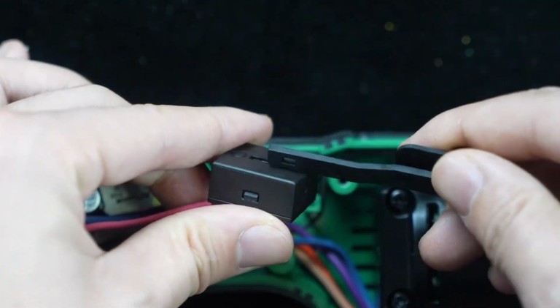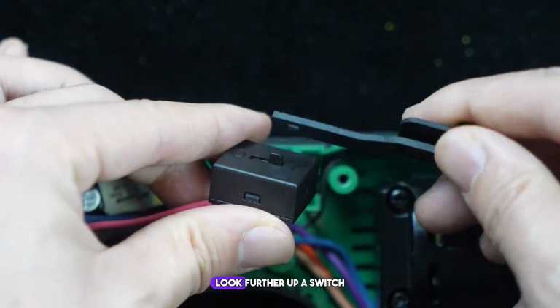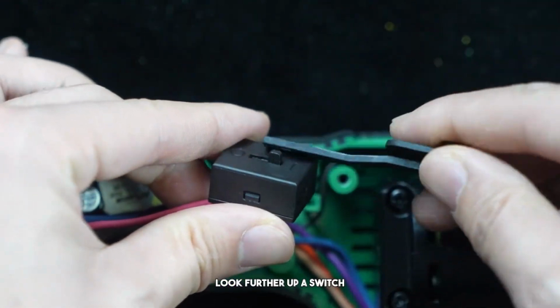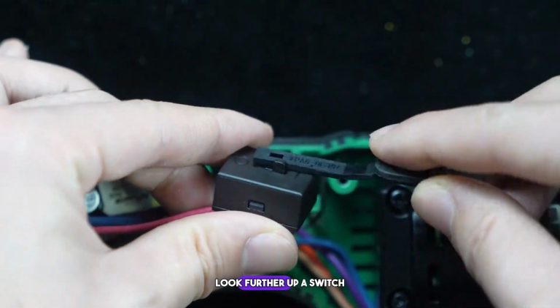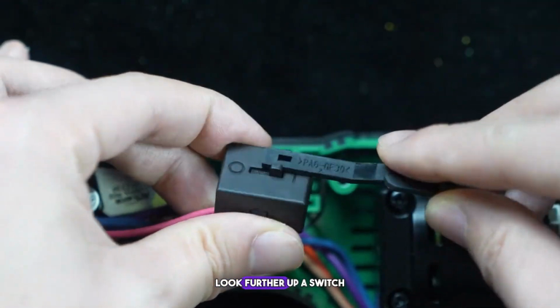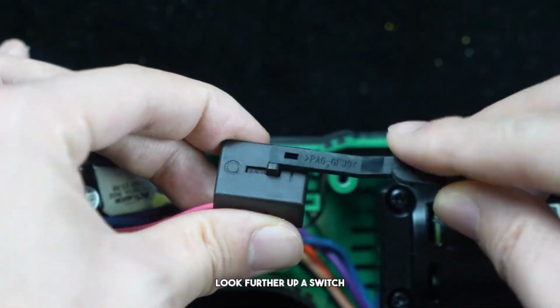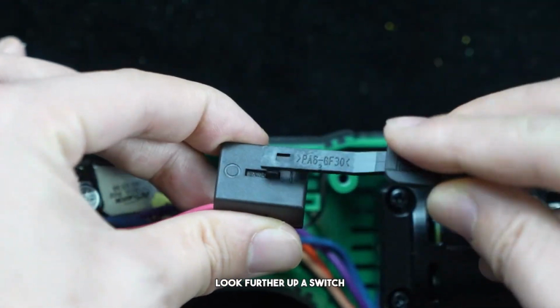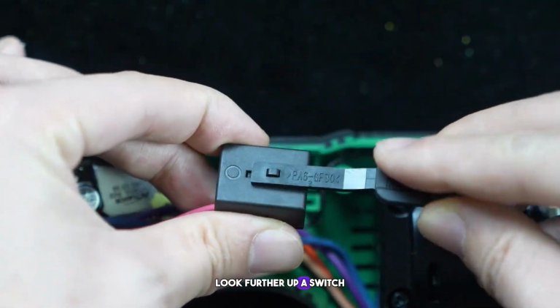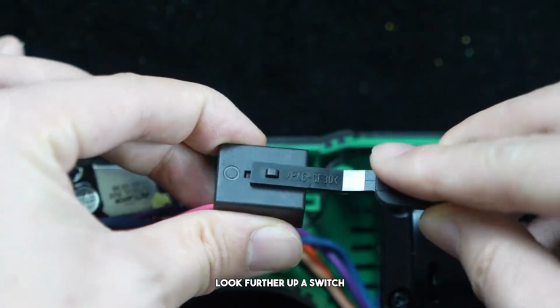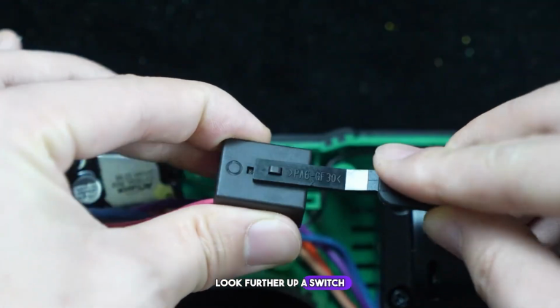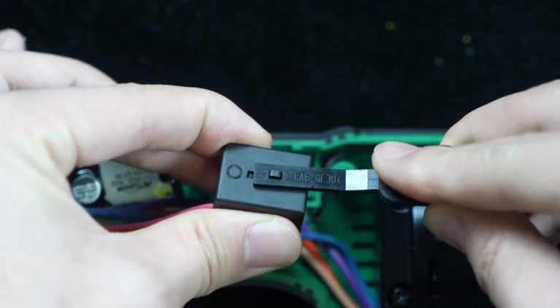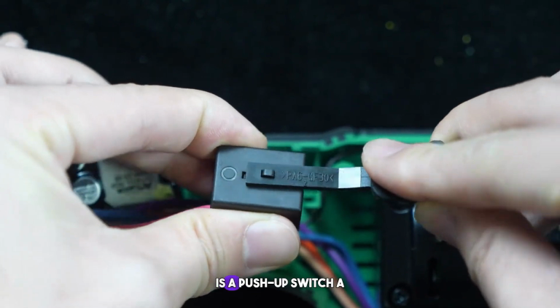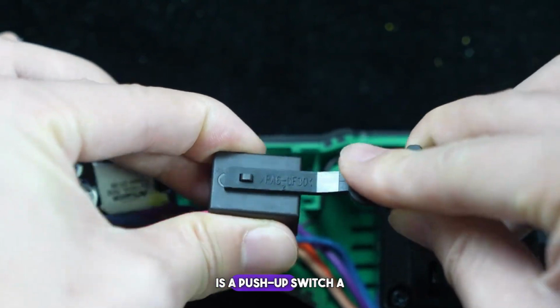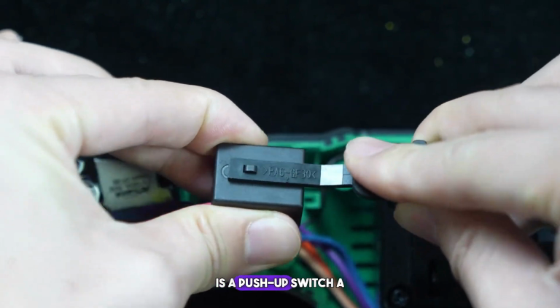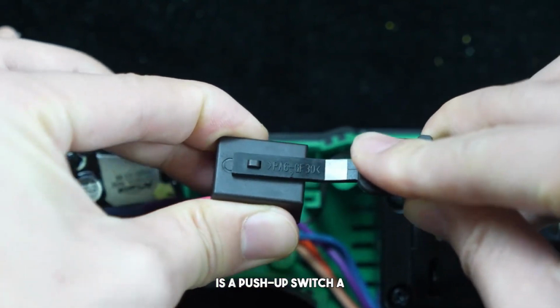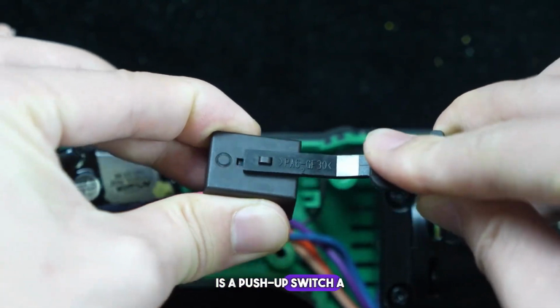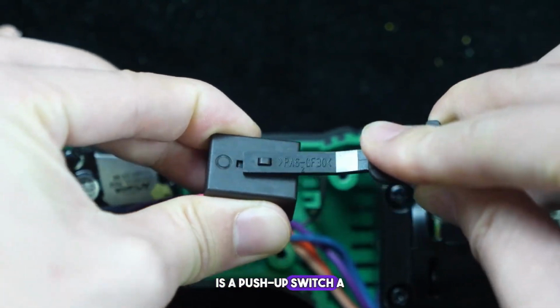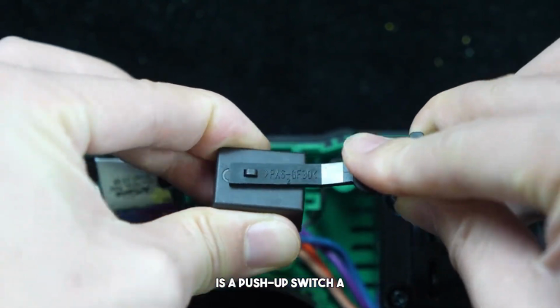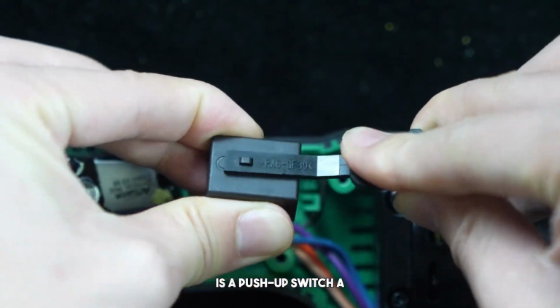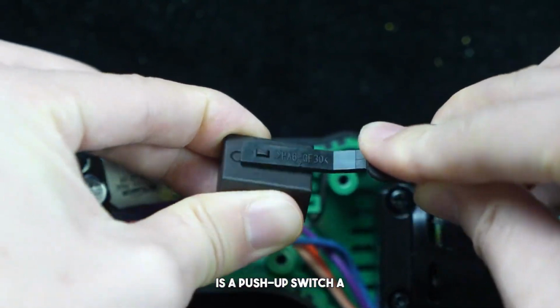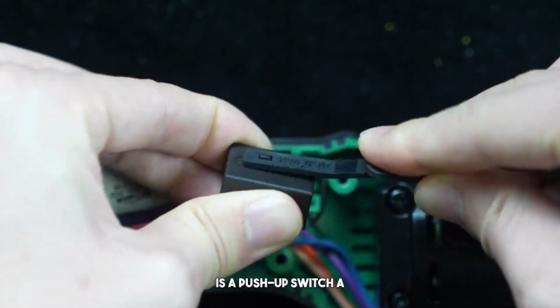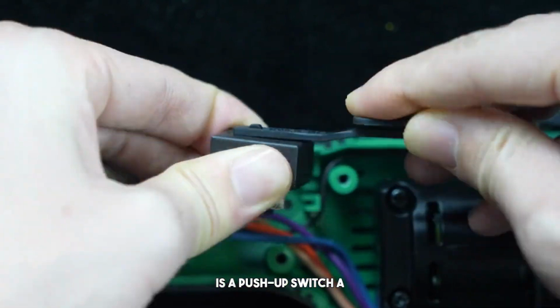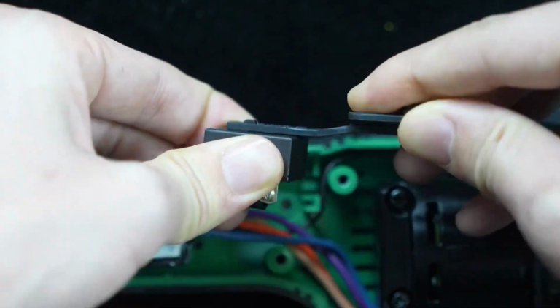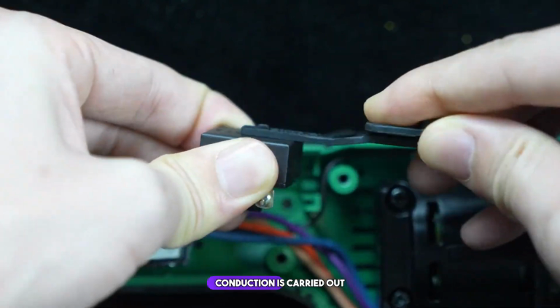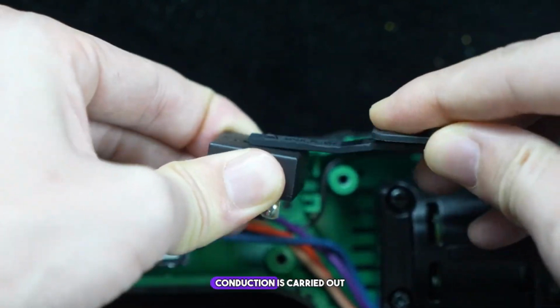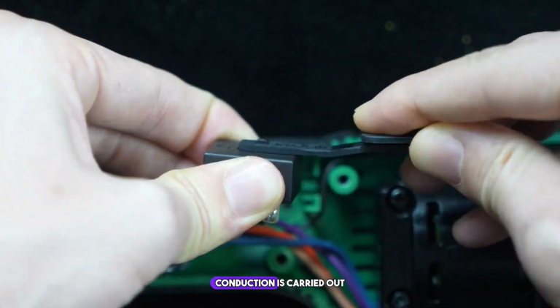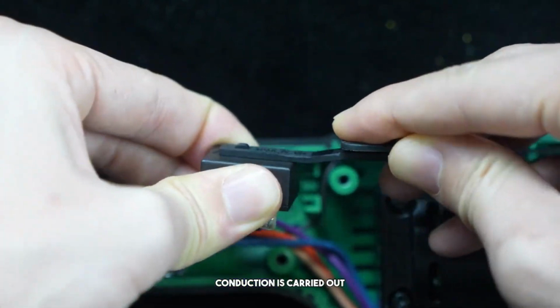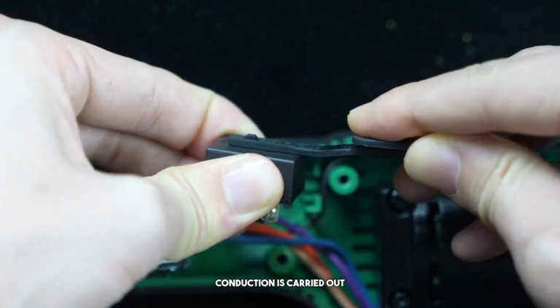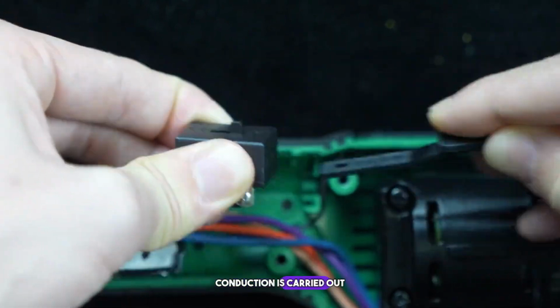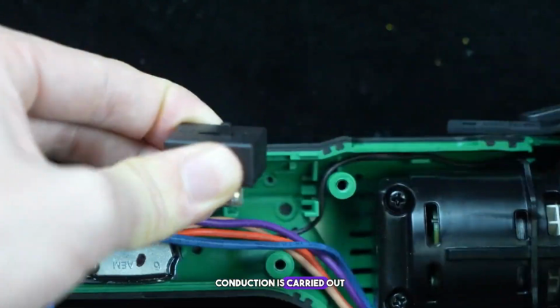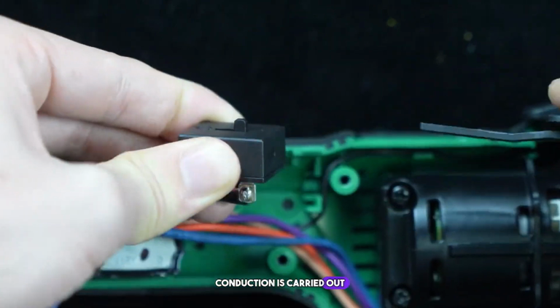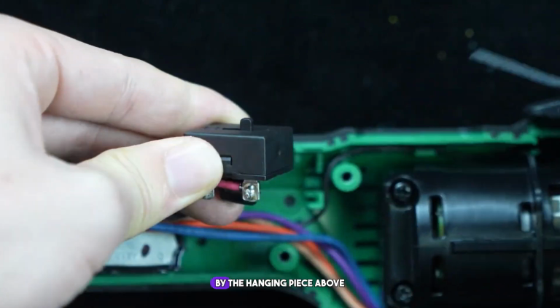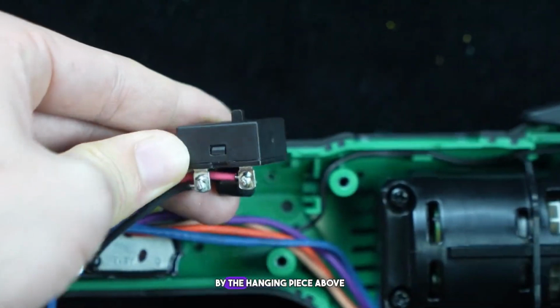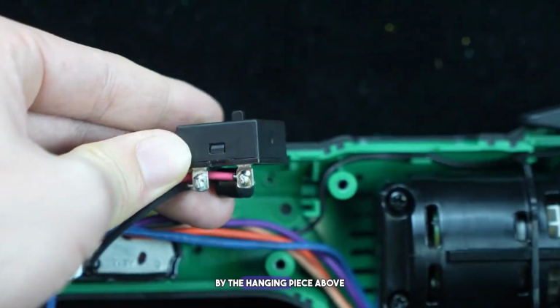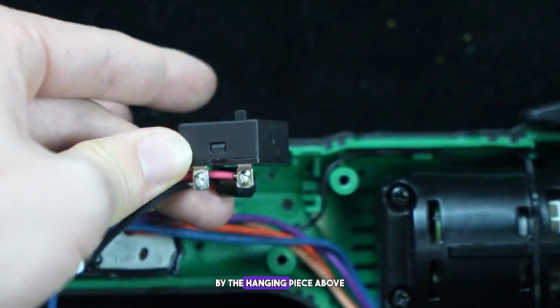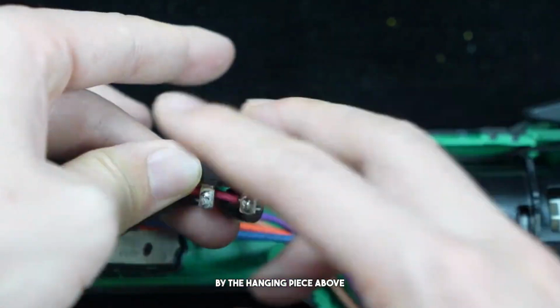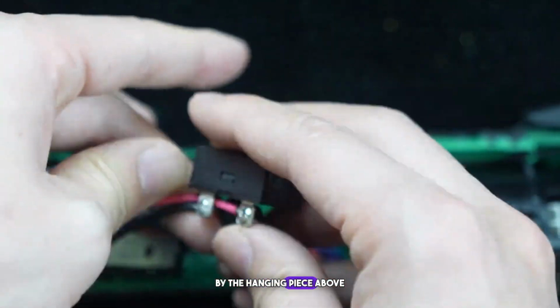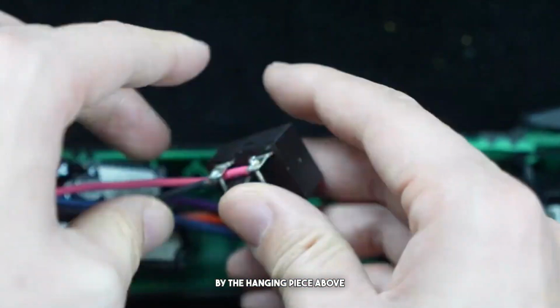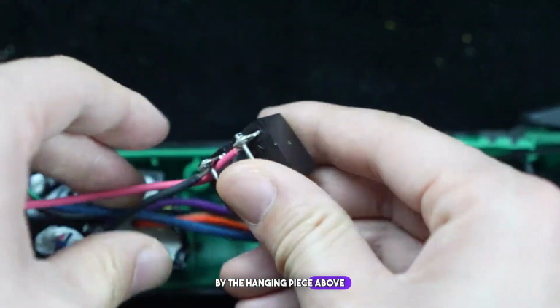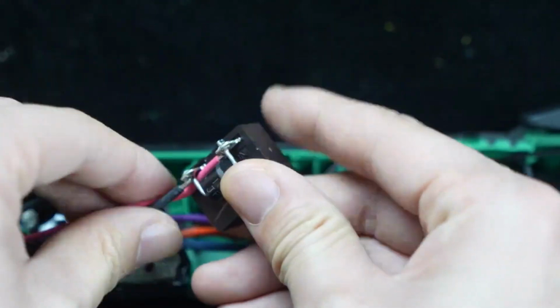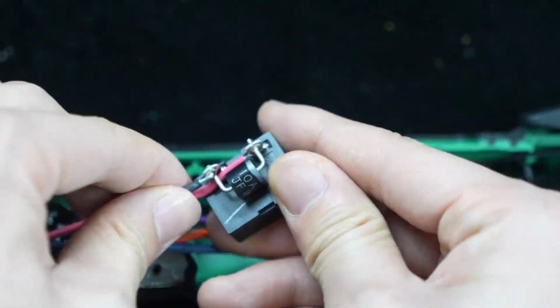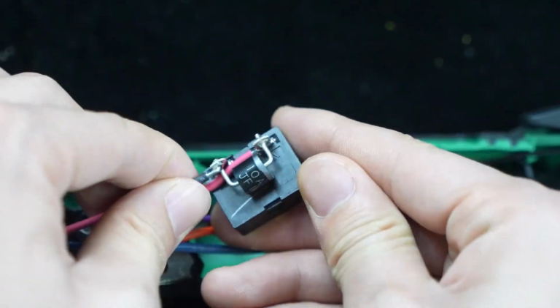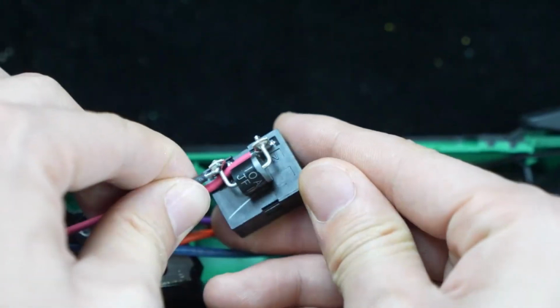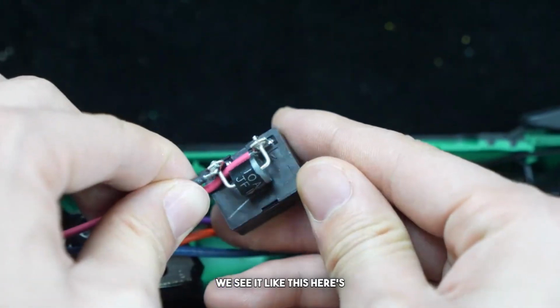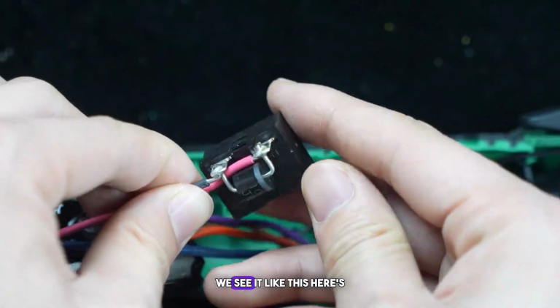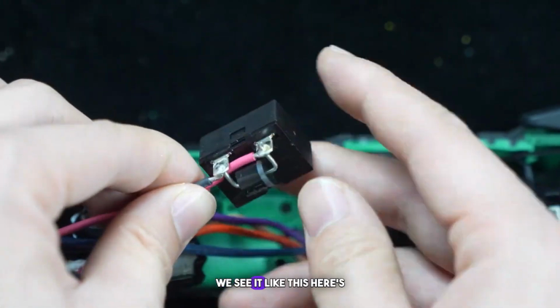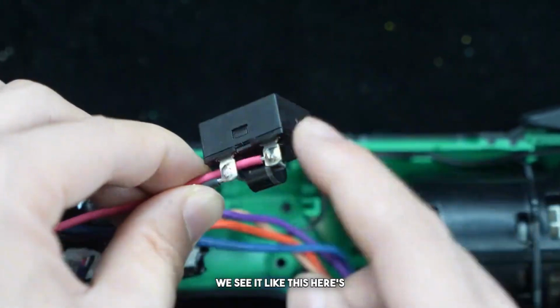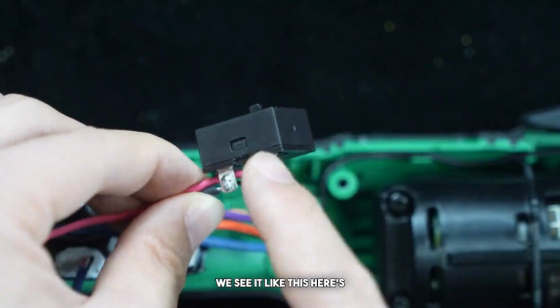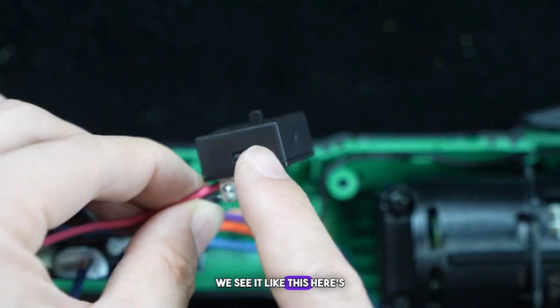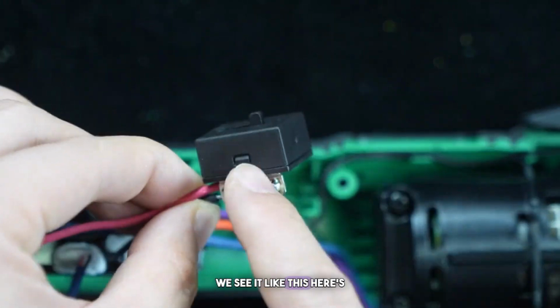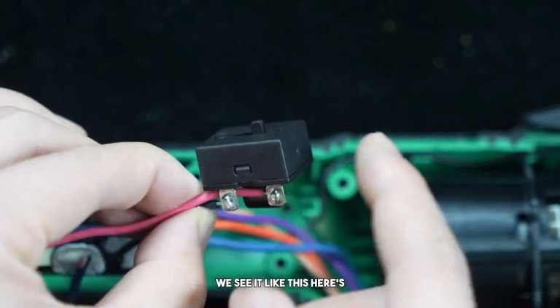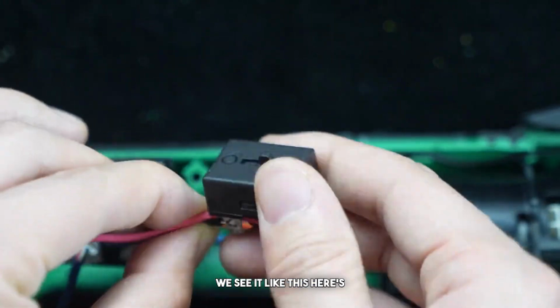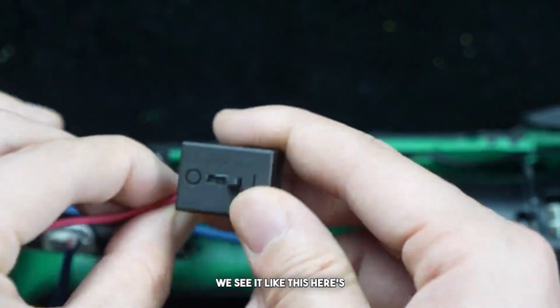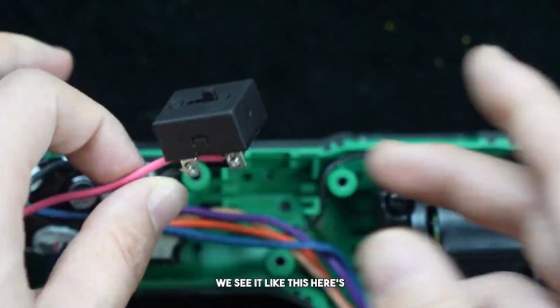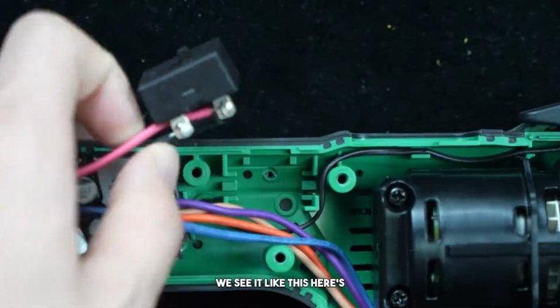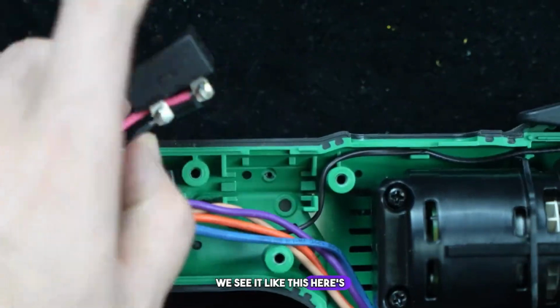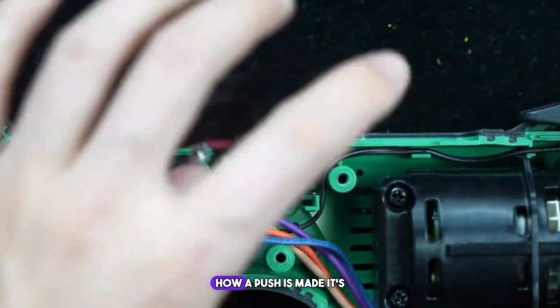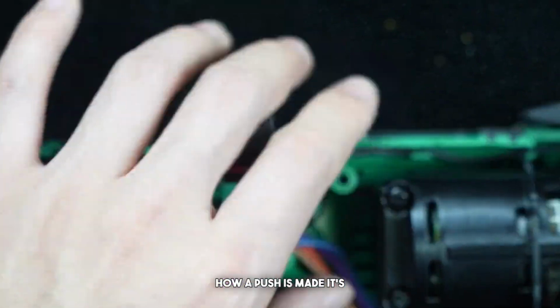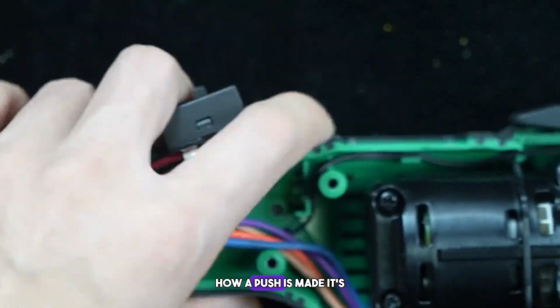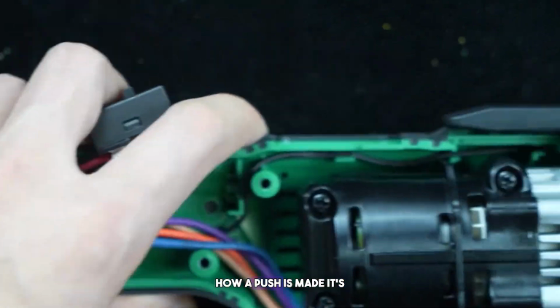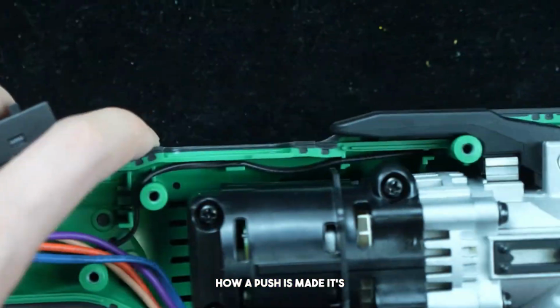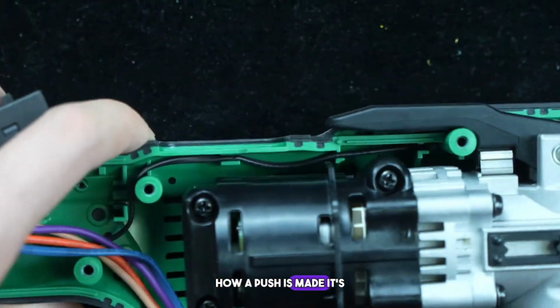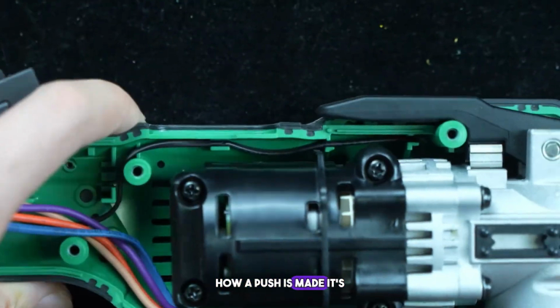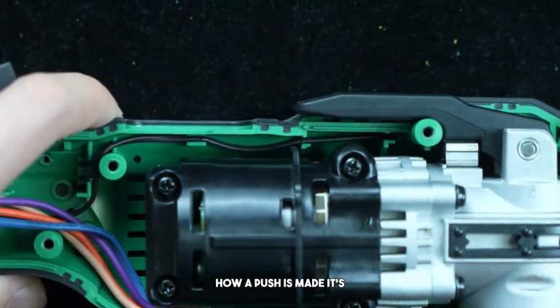Looking further up, there is a push-up switch. Conduction is carried out by the hanging piece above. Here's how a push is made — you can see it clearly like this.